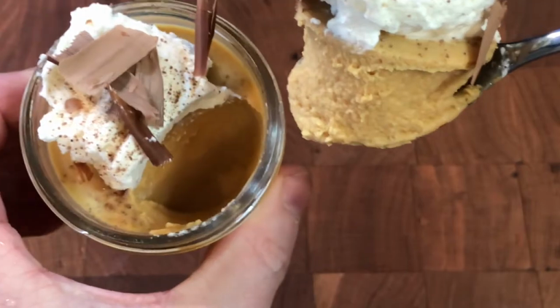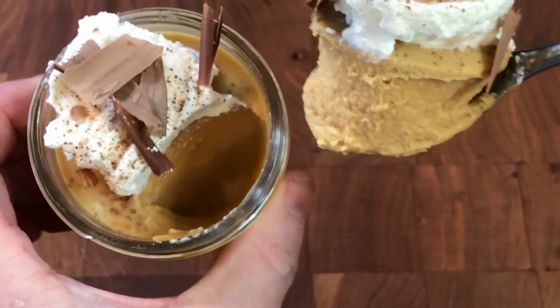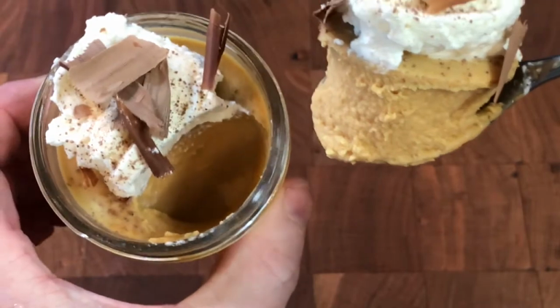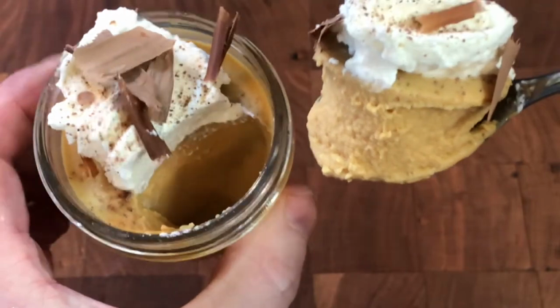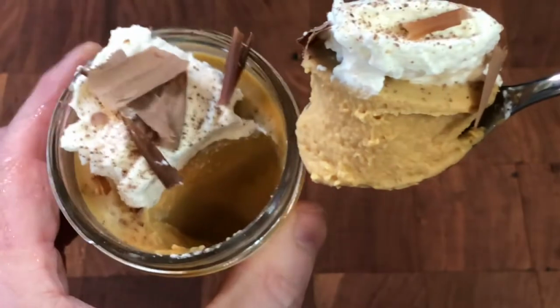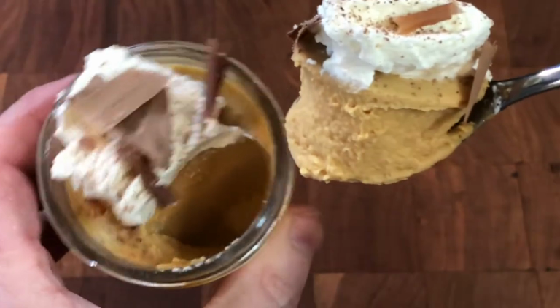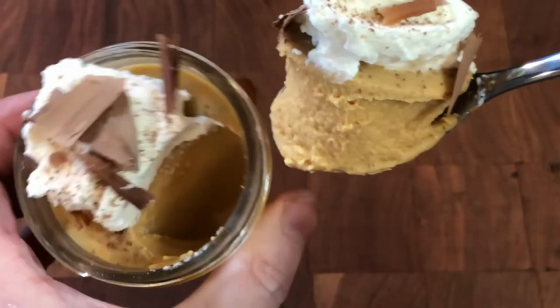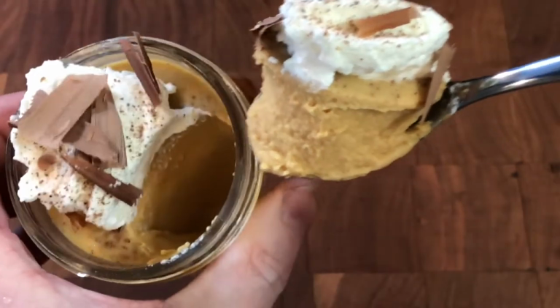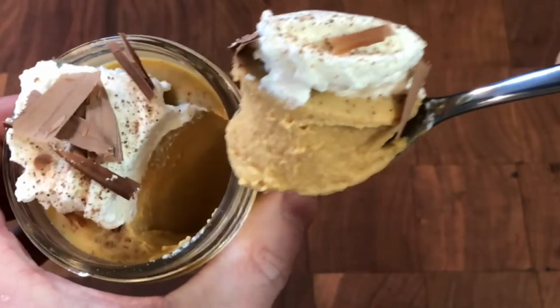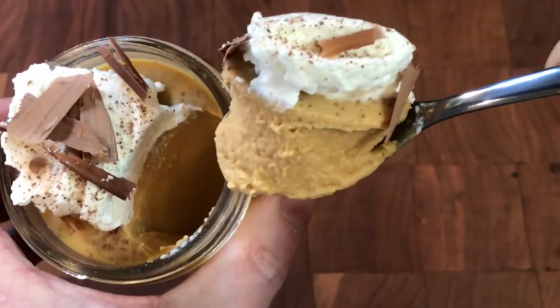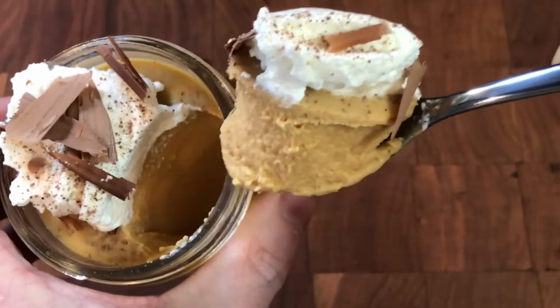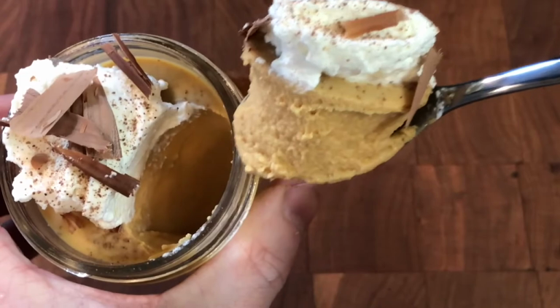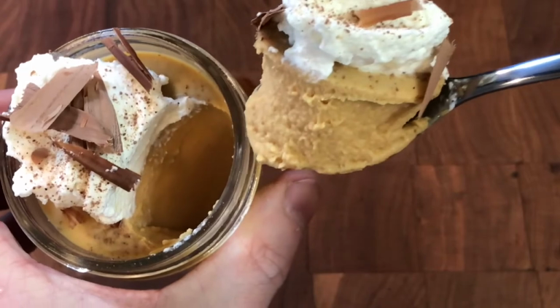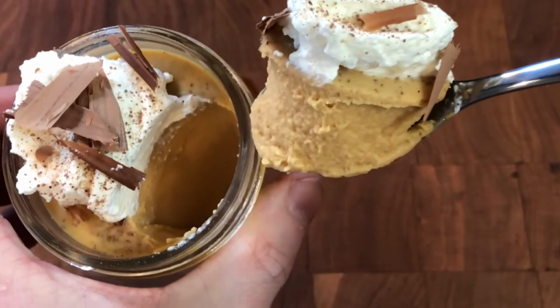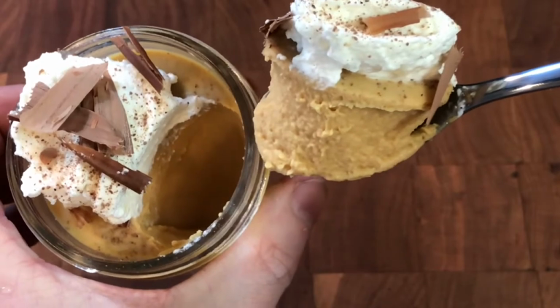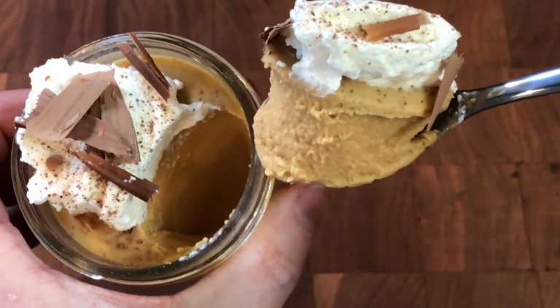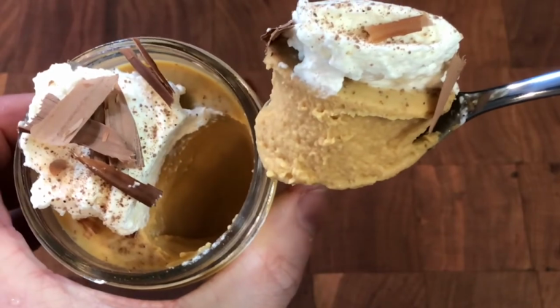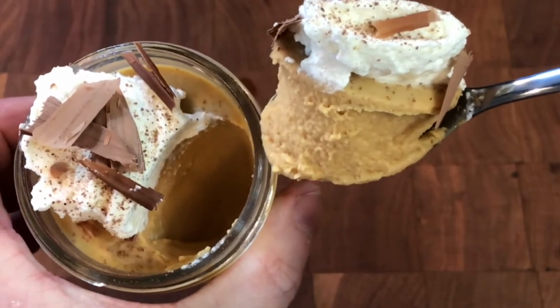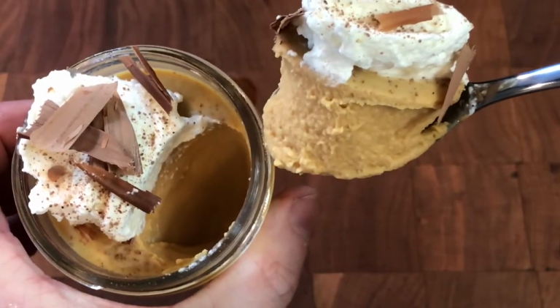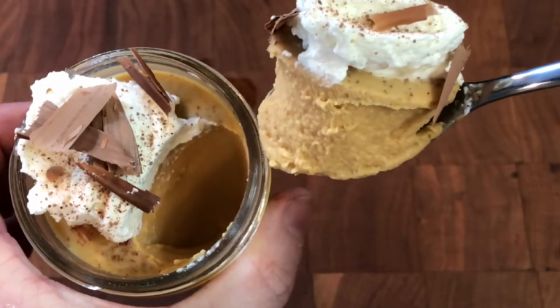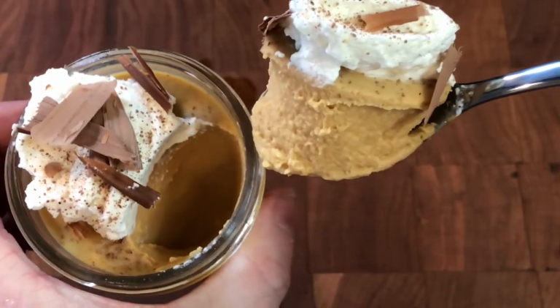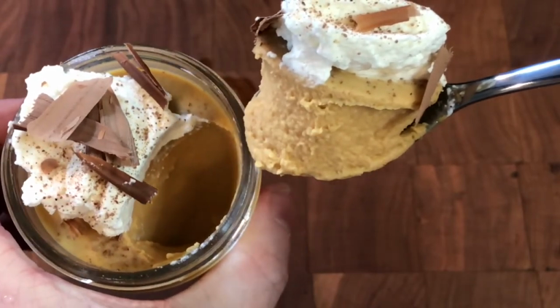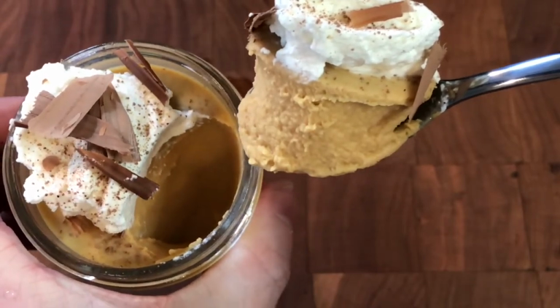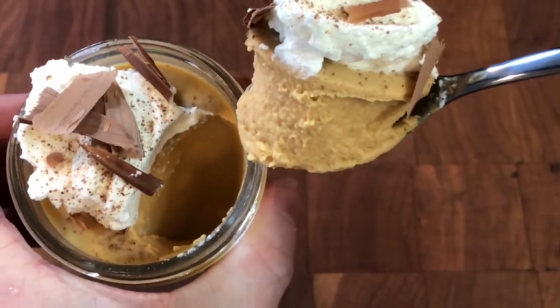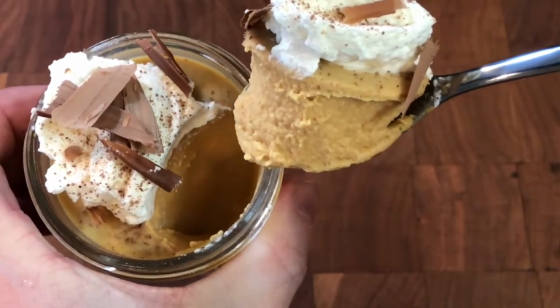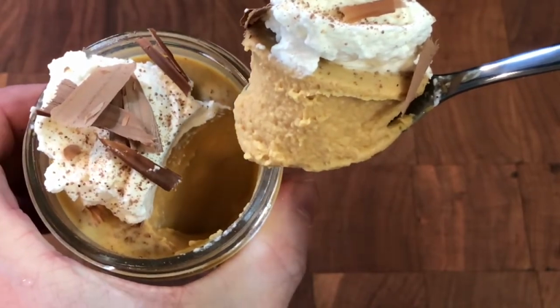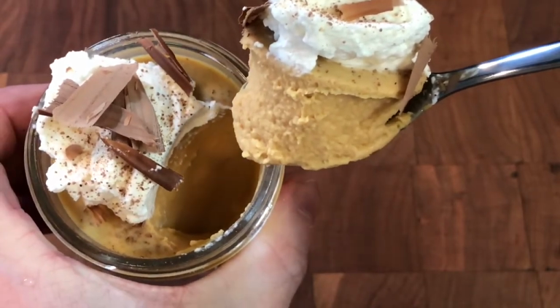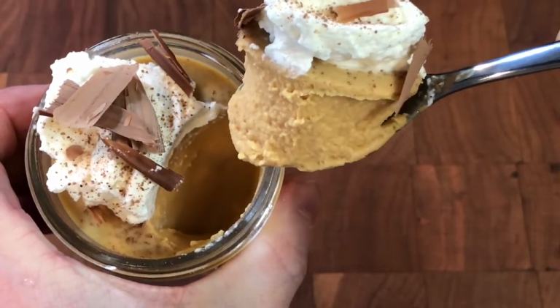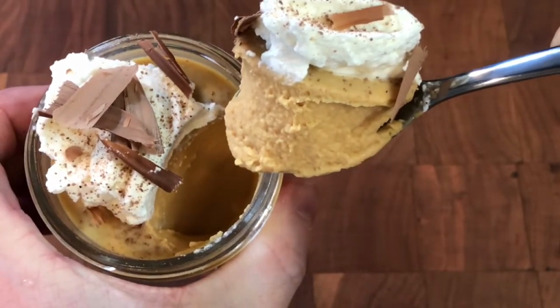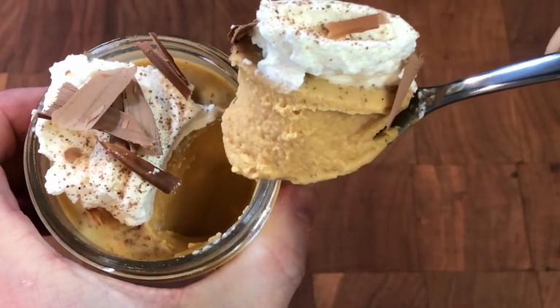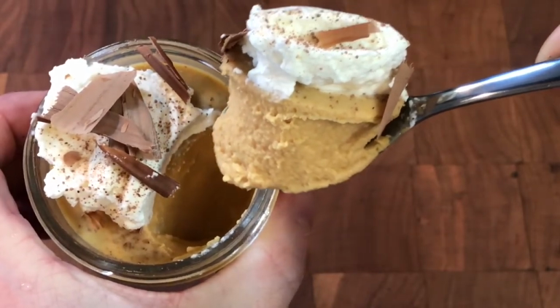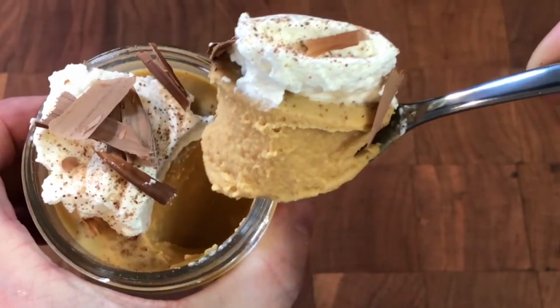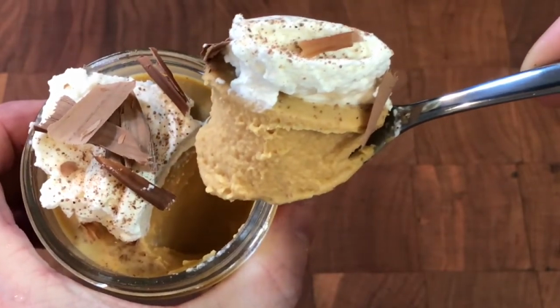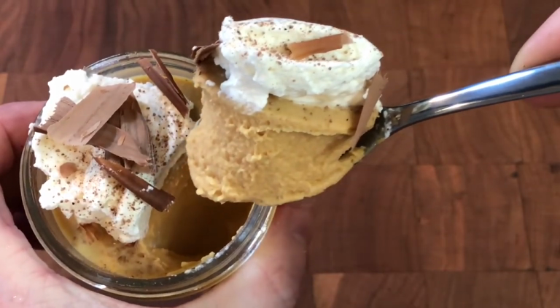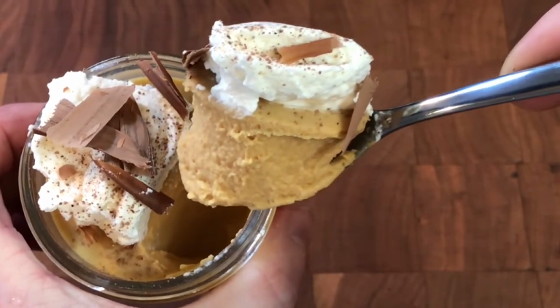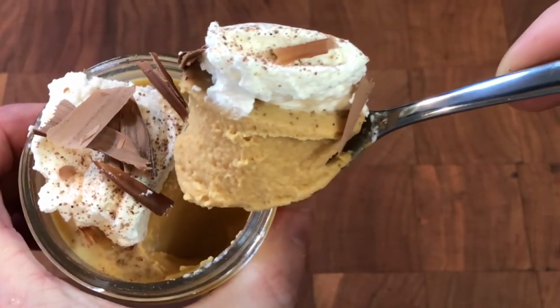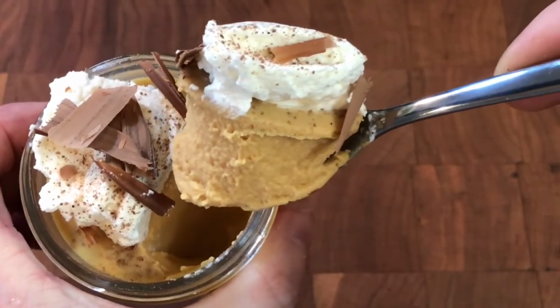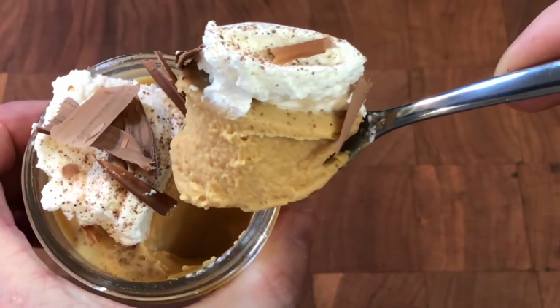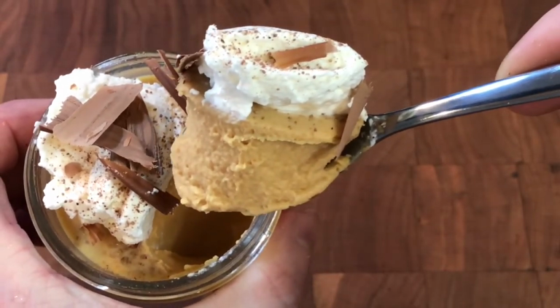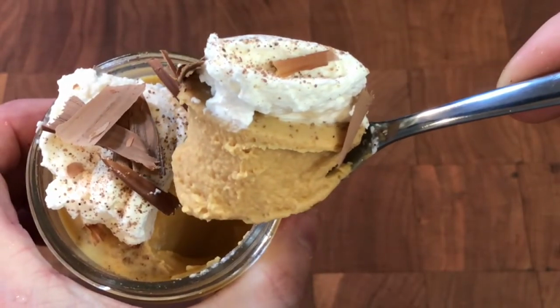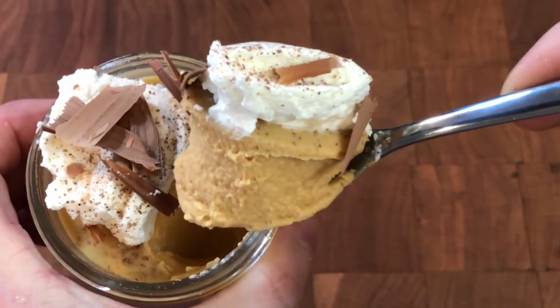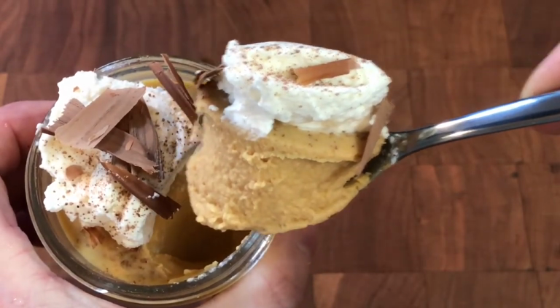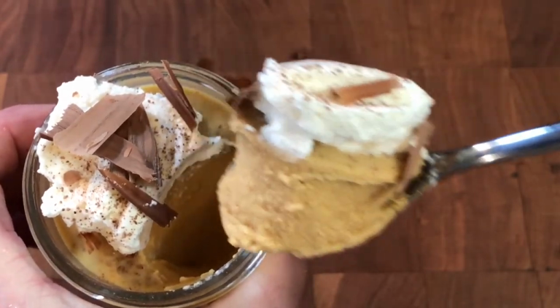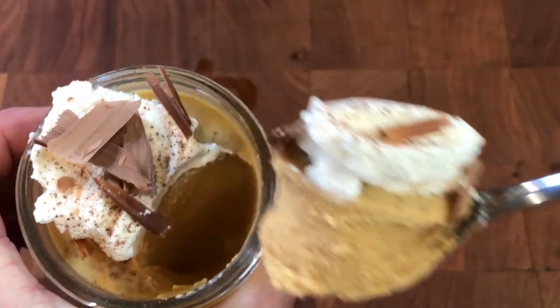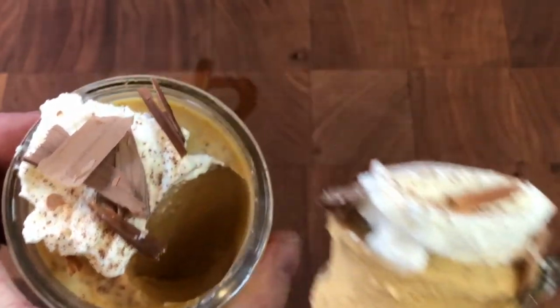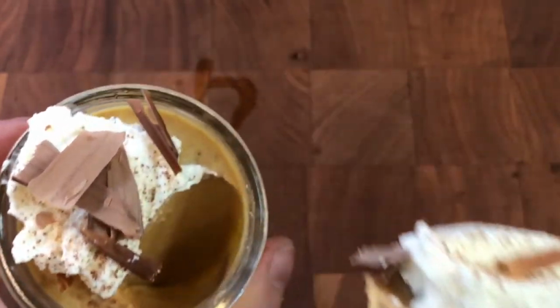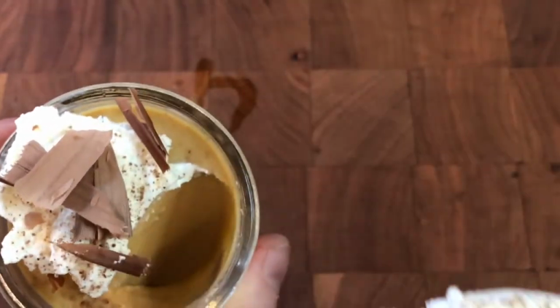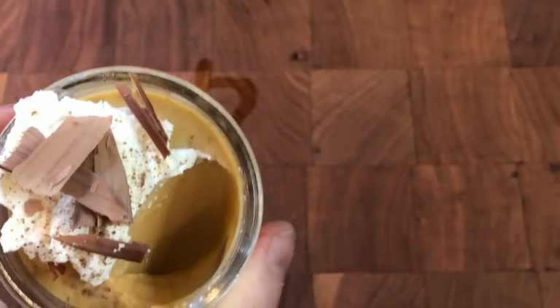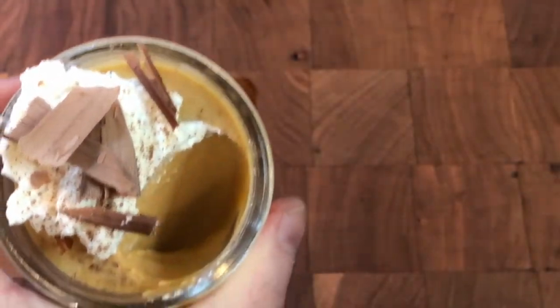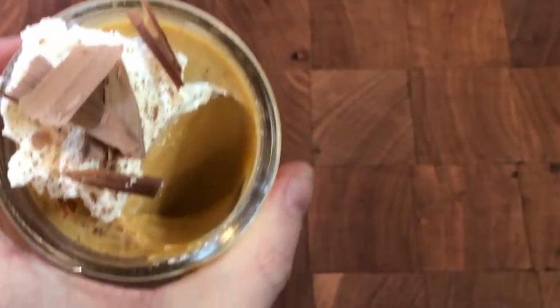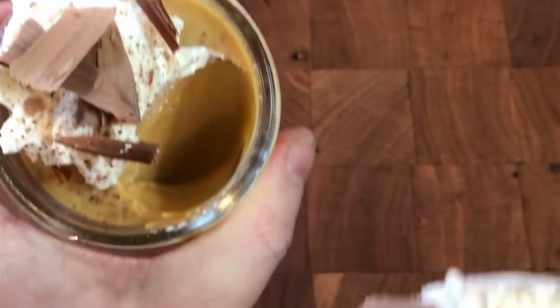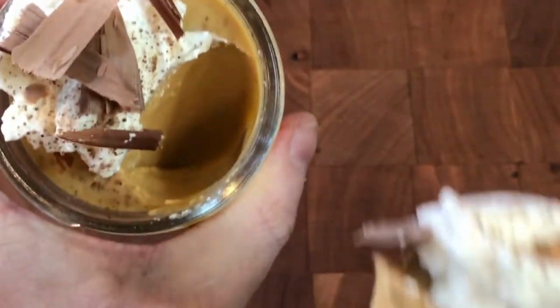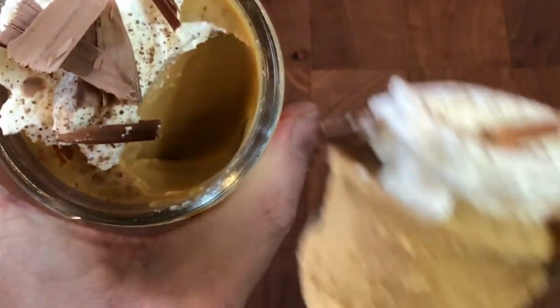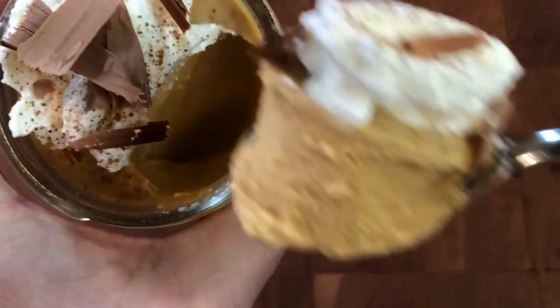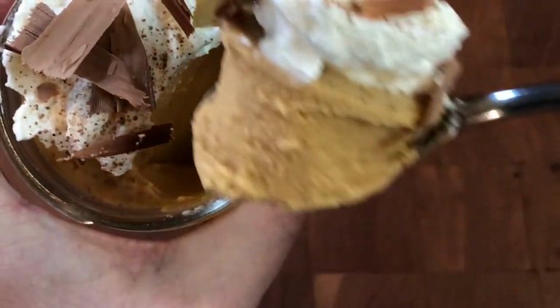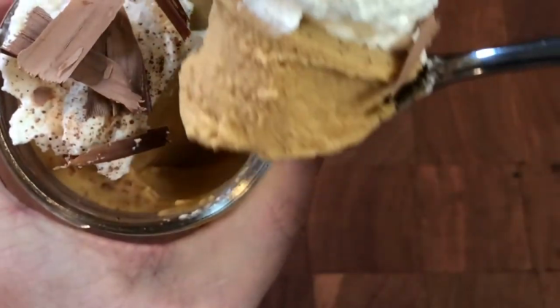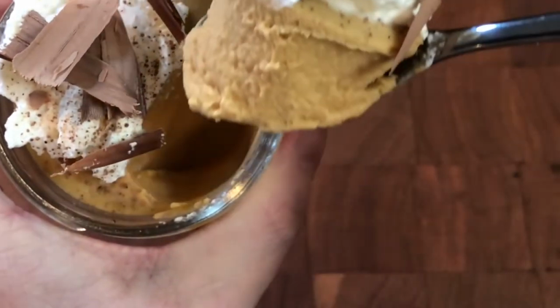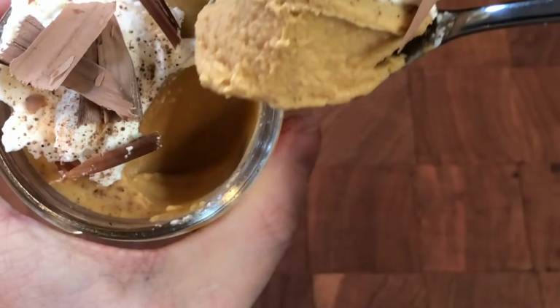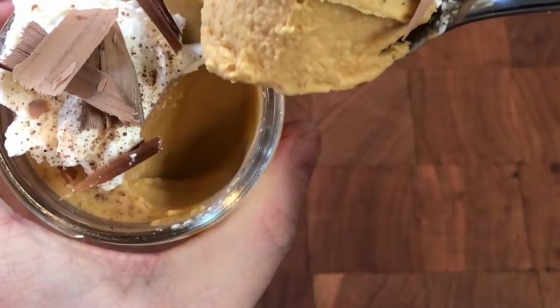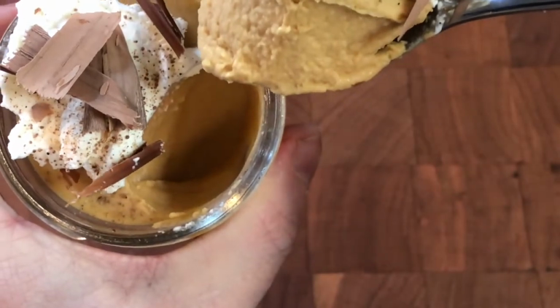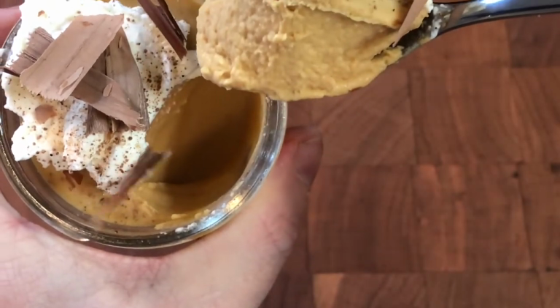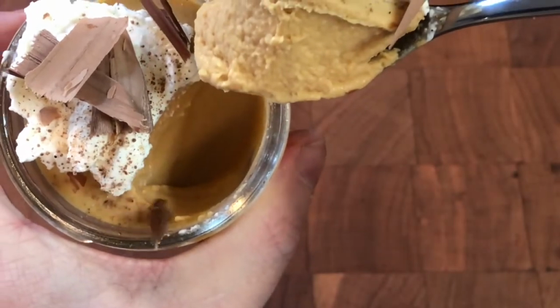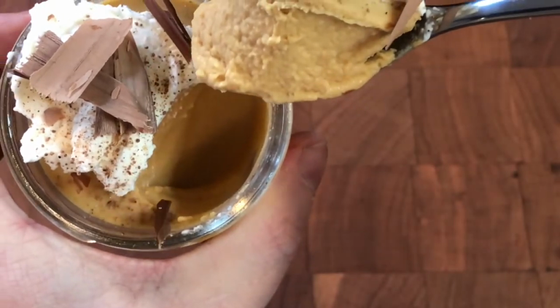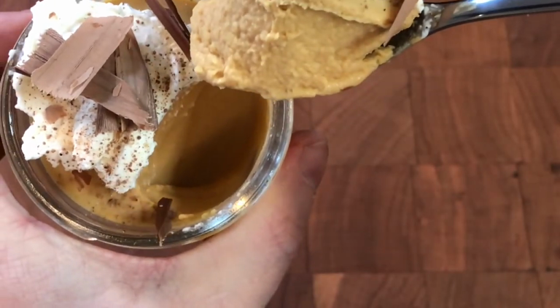A simple, decadent caramelized sugar cream pudding that is perfectly set and has a rich caramel flavor that lasts for several minutes.